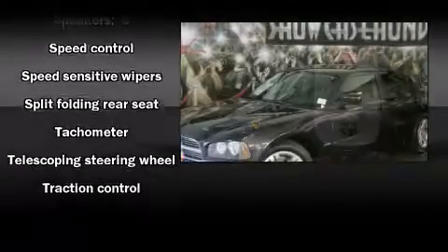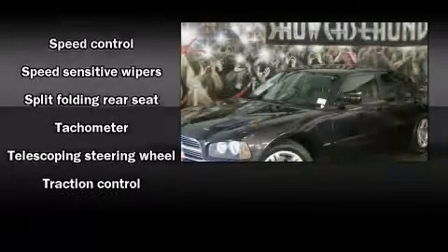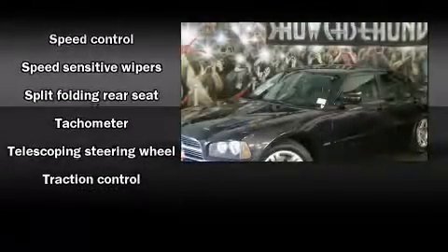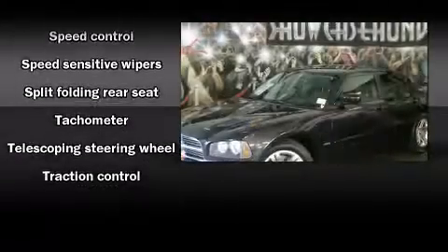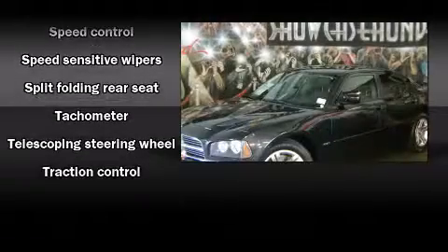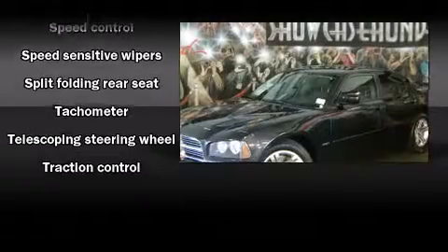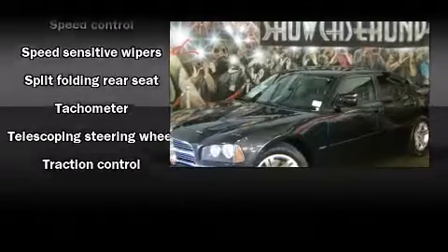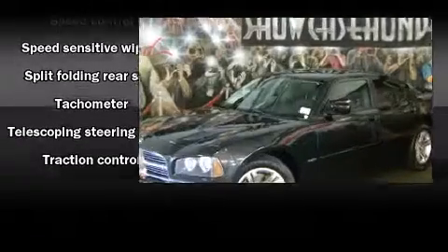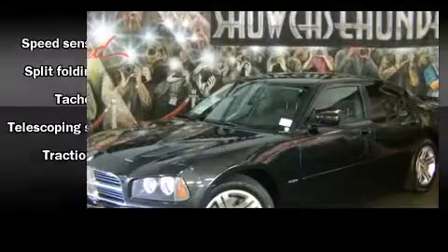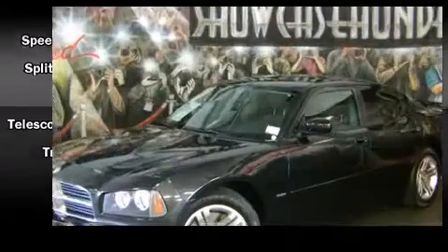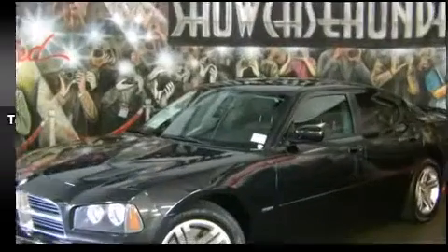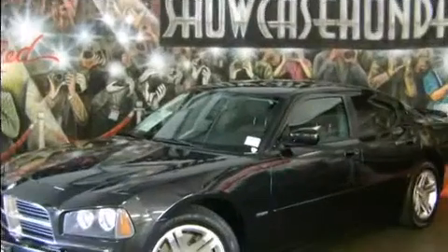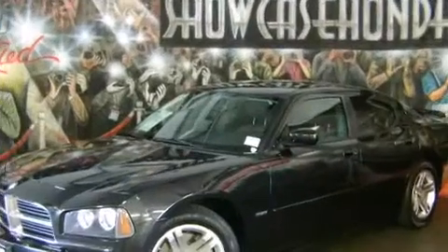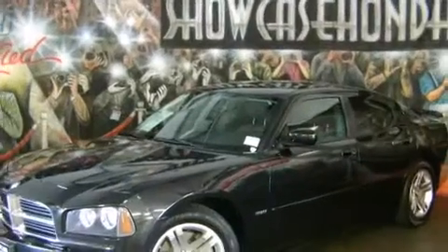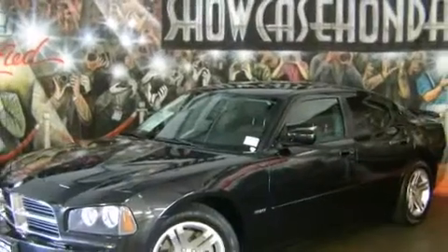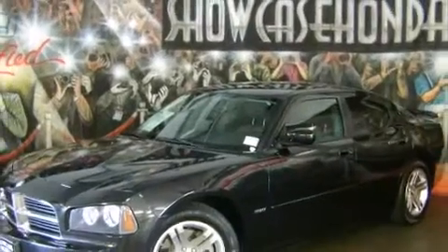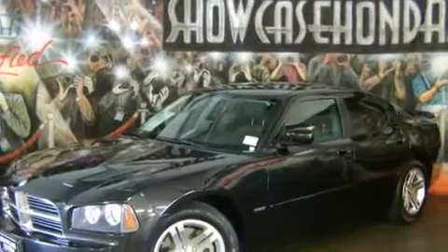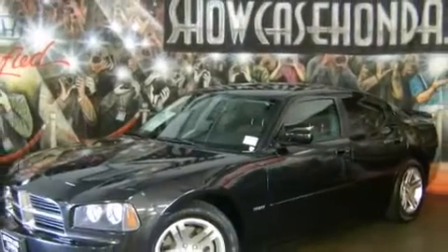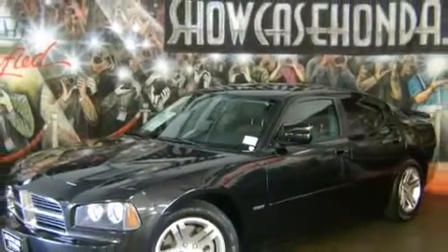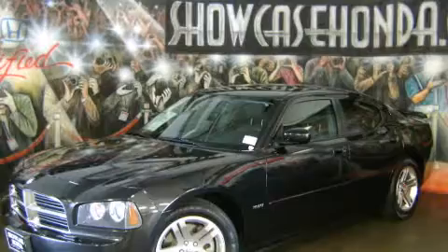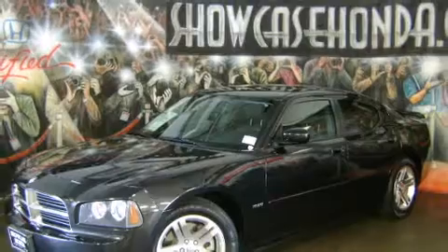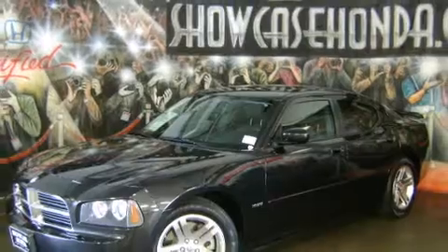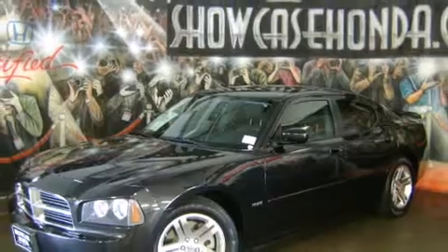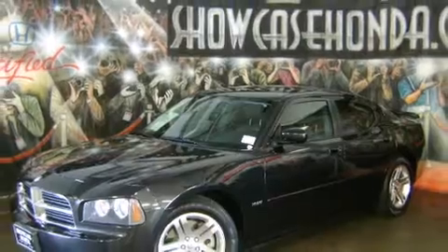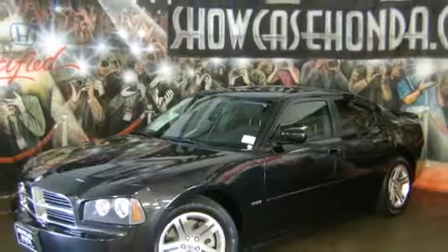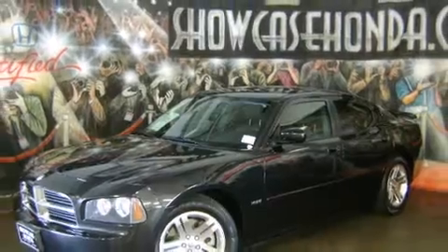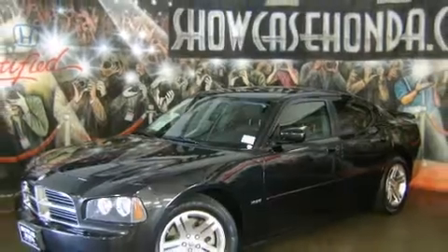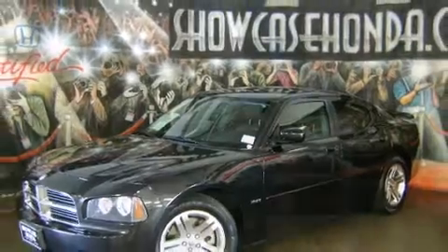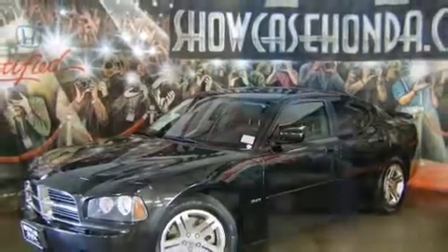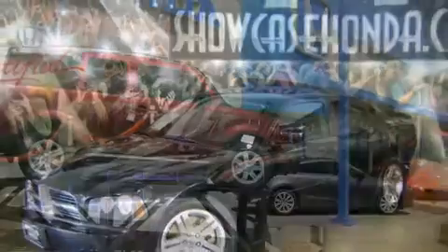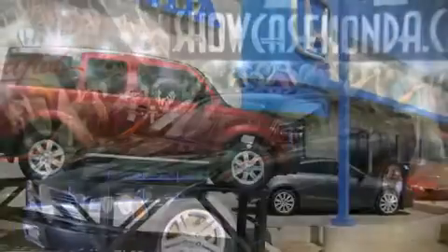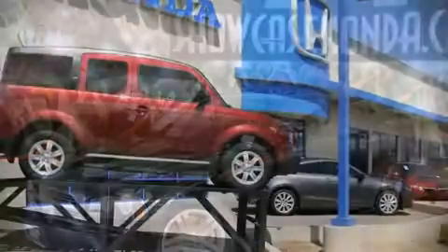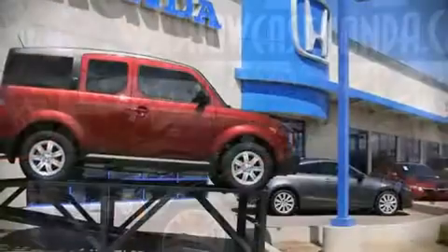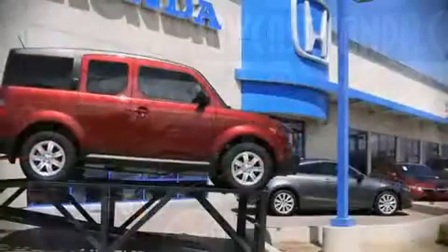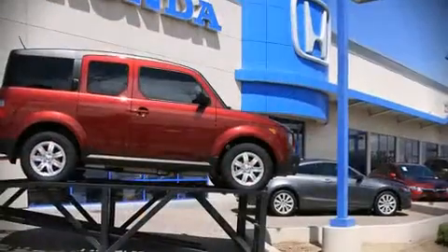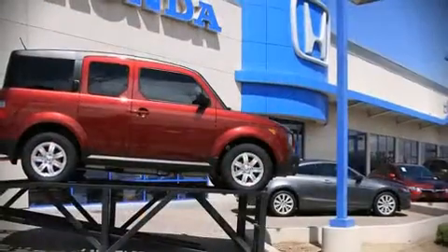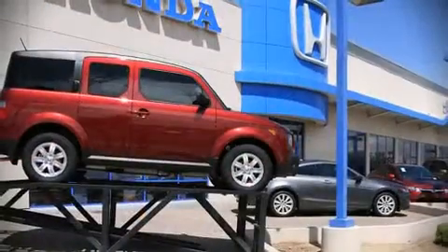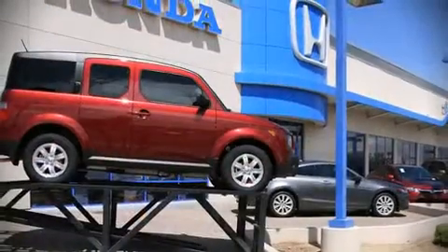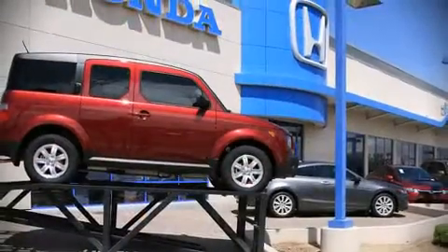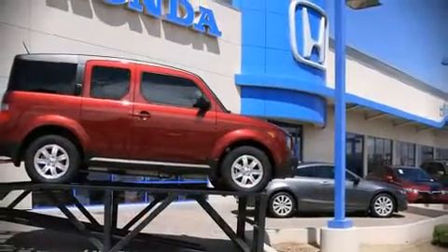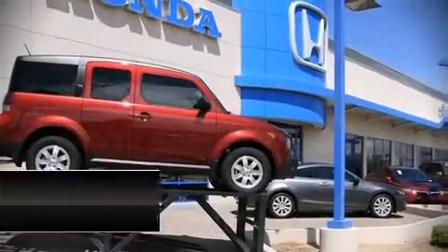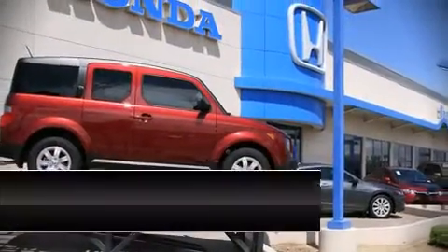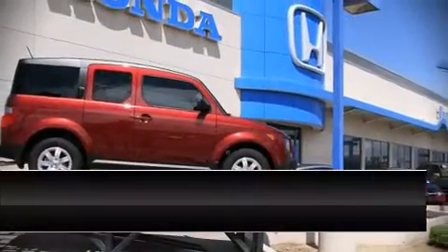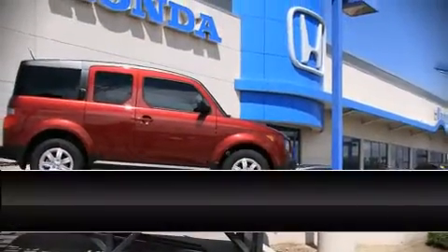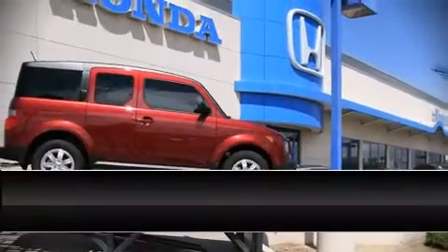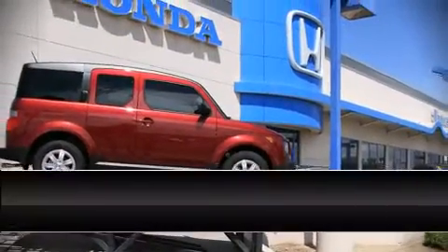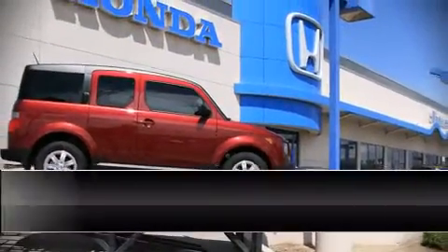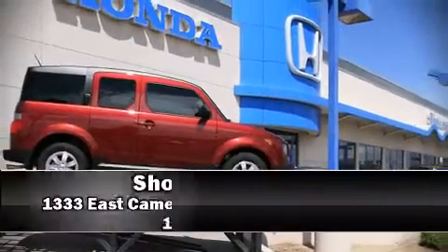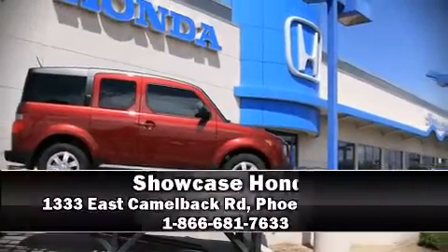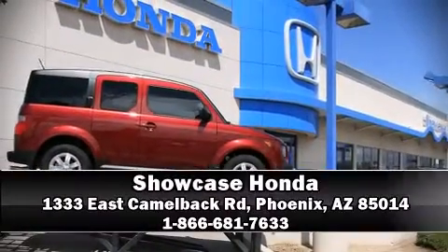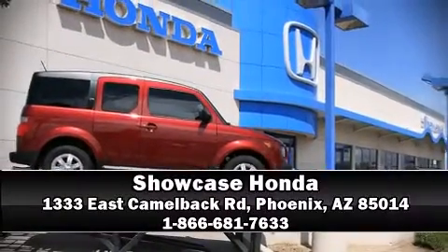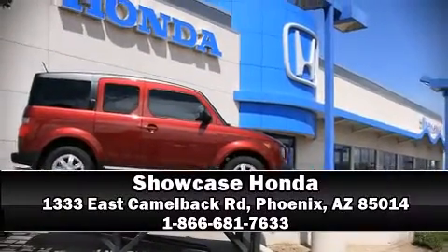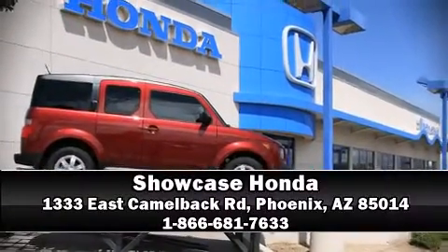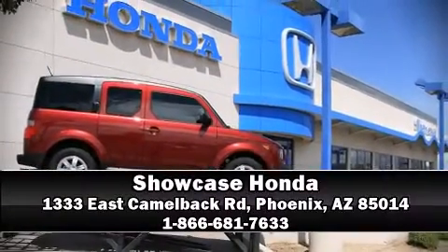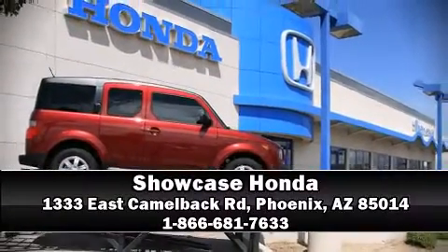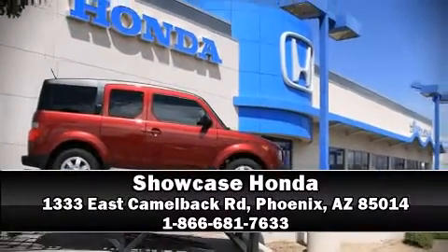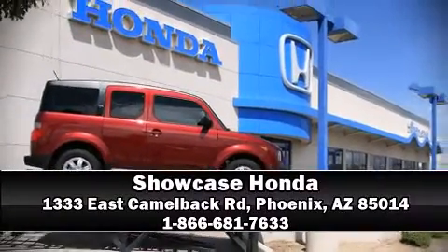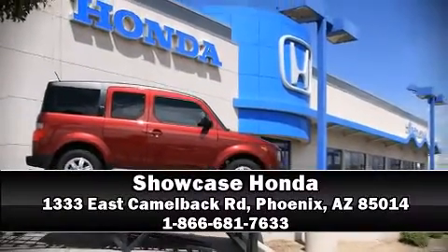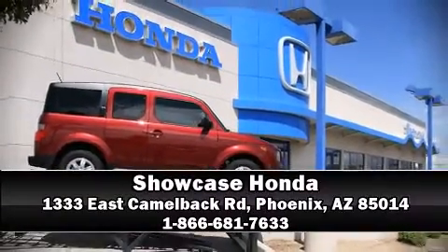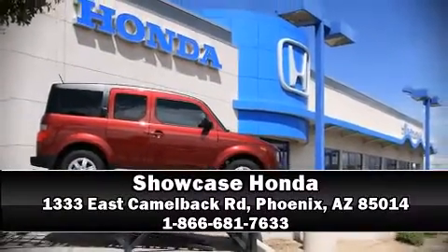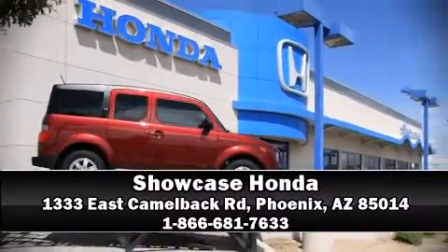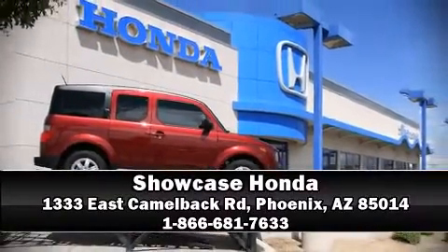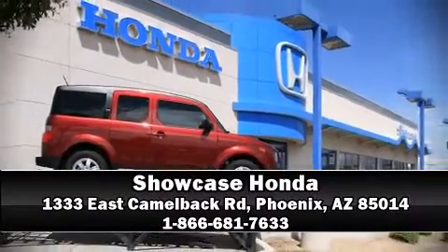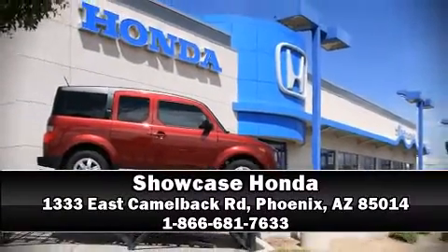Our experienced sales staff is eager to share its knowledge and enthusiasm with you. Stop in and take a test drive. Stay safe.